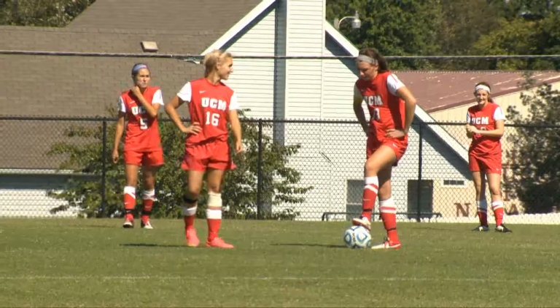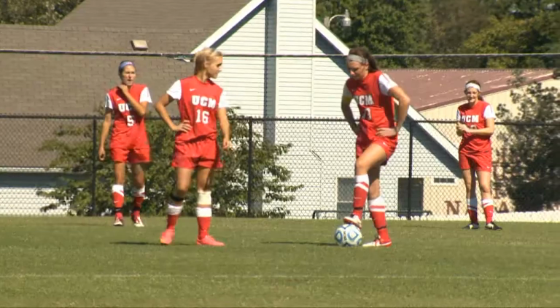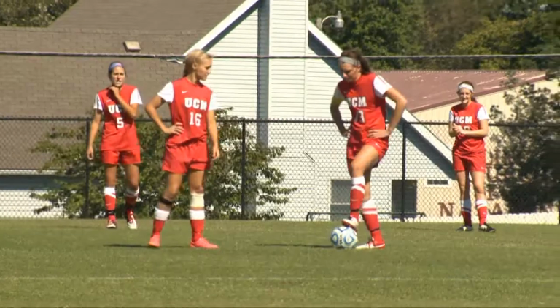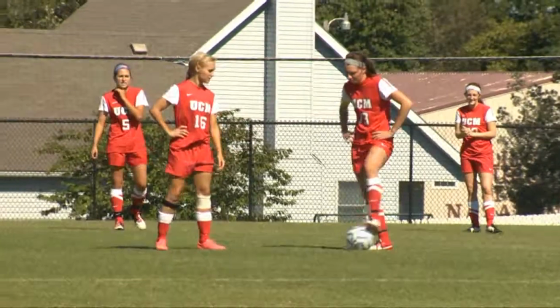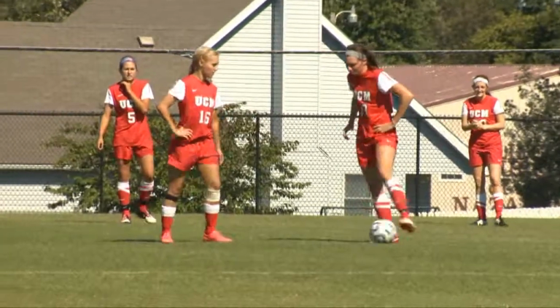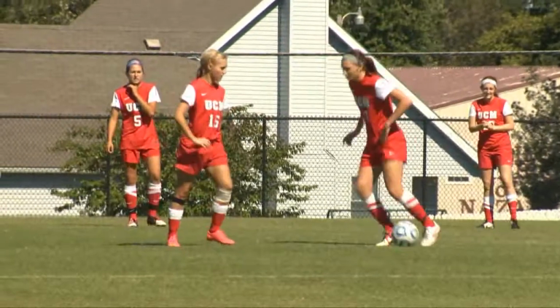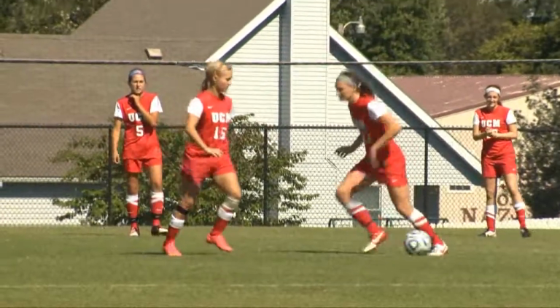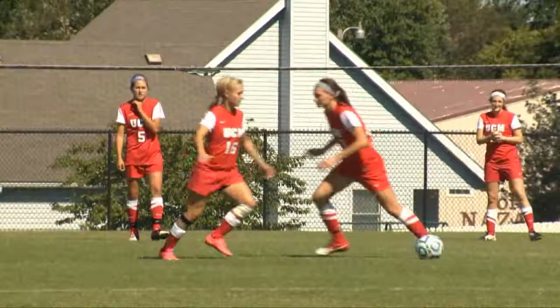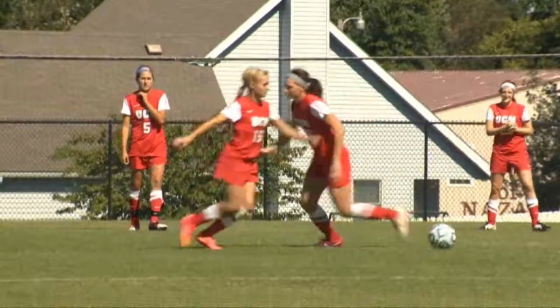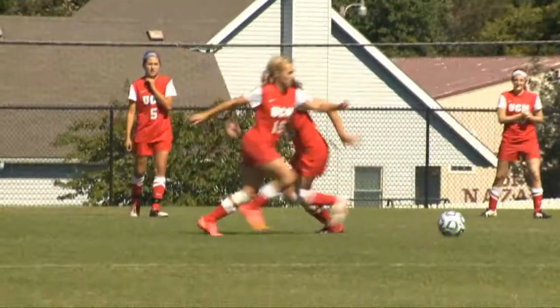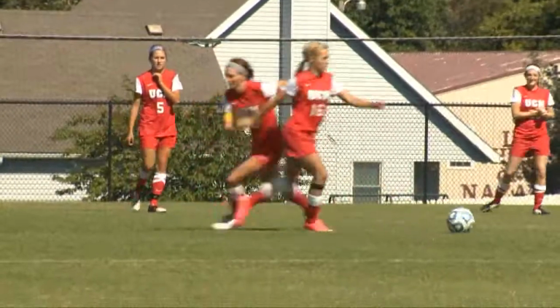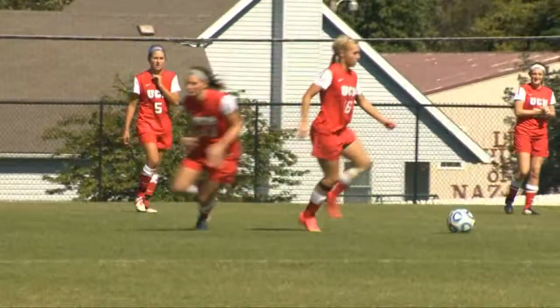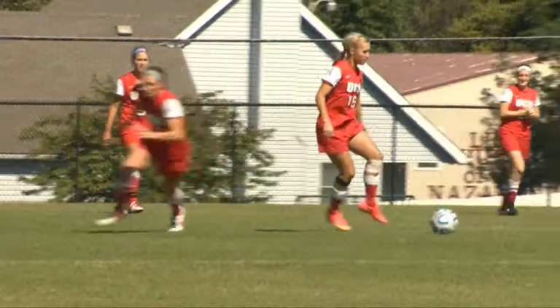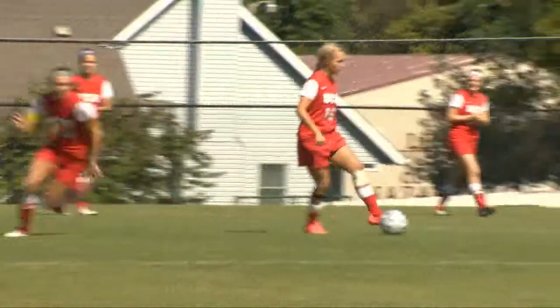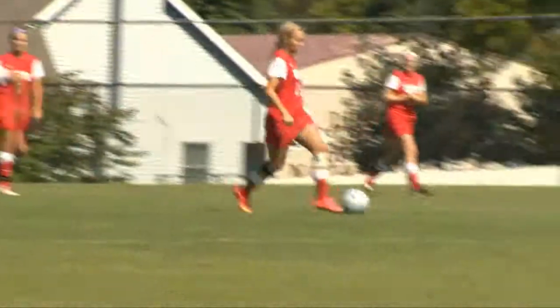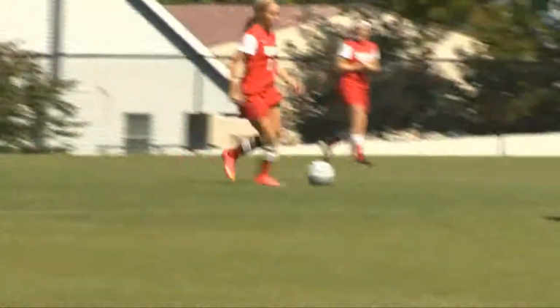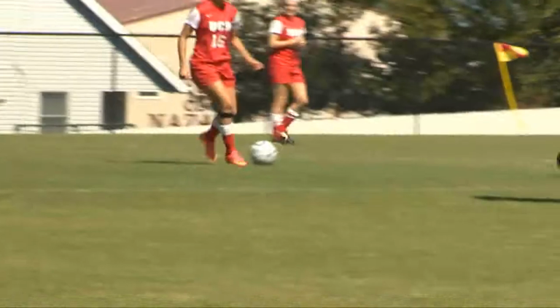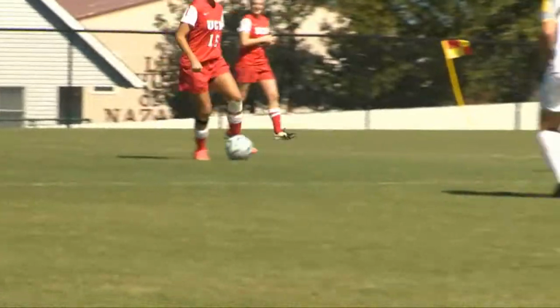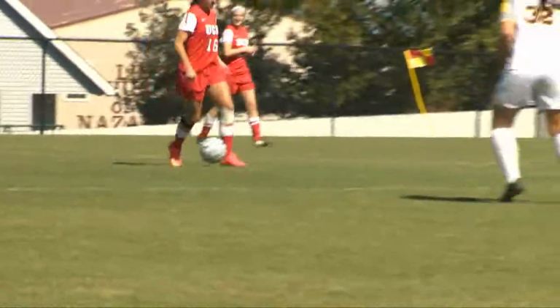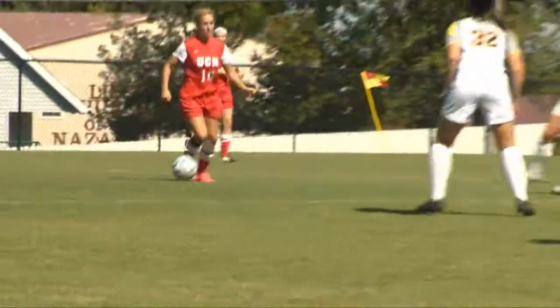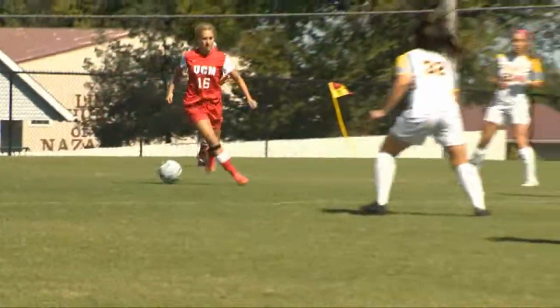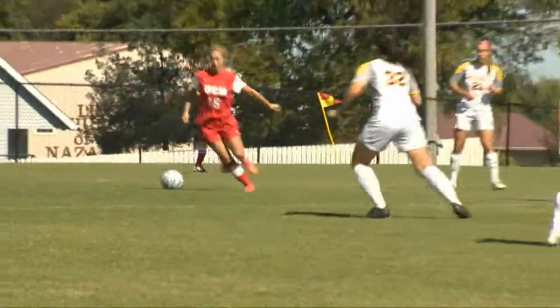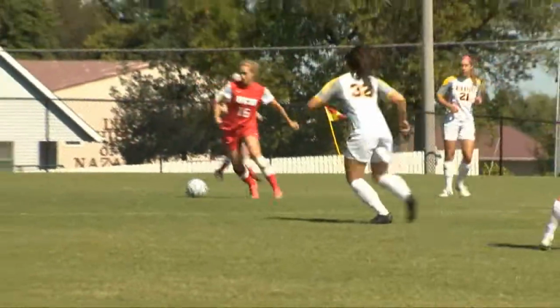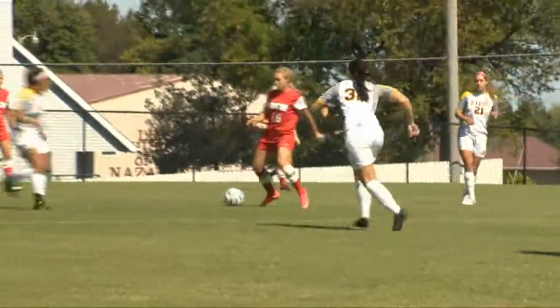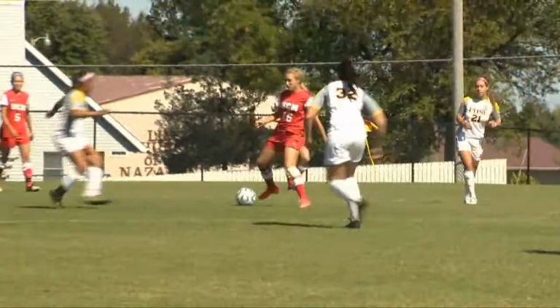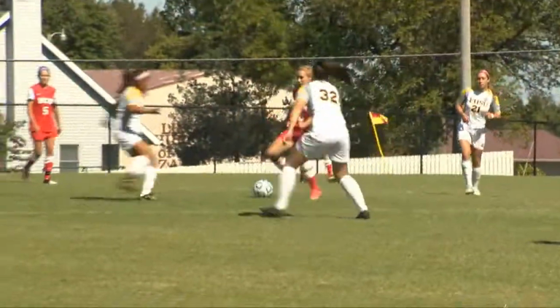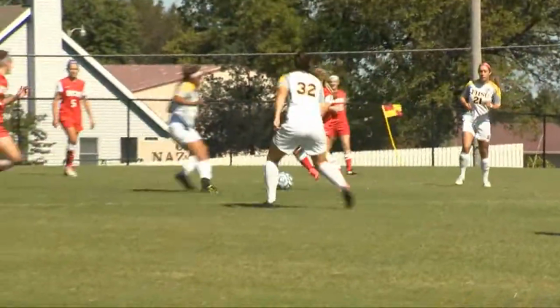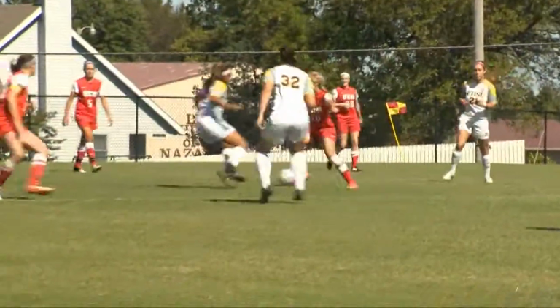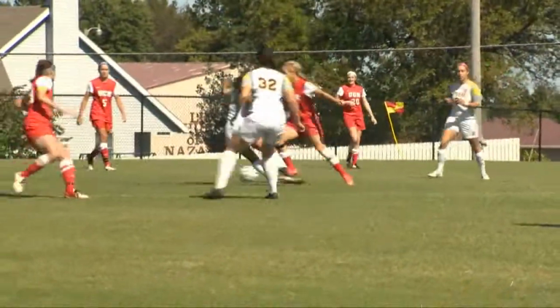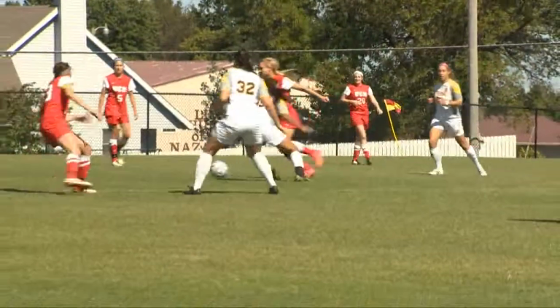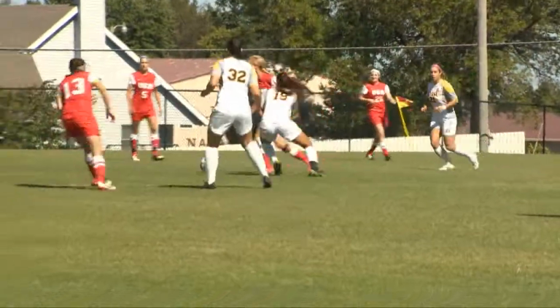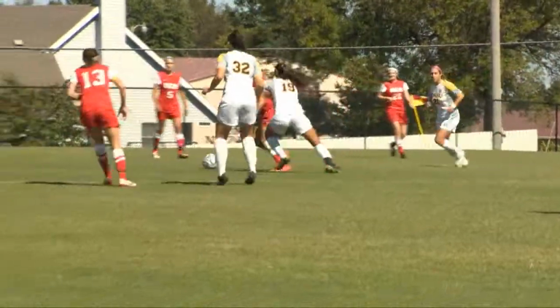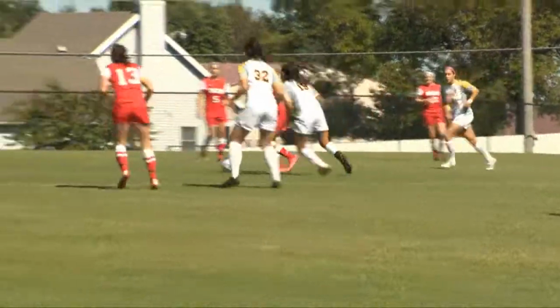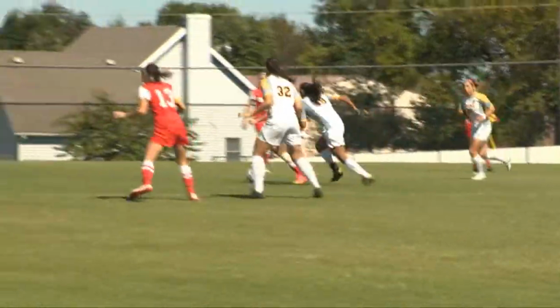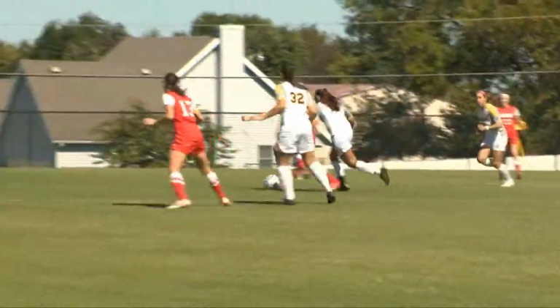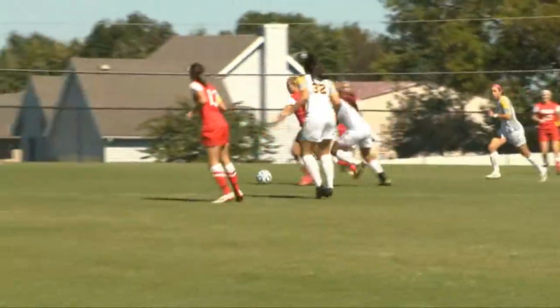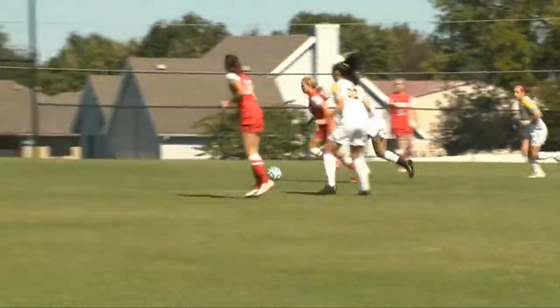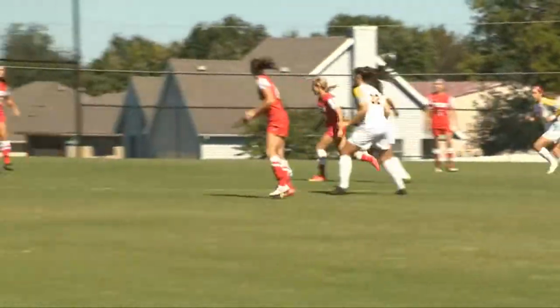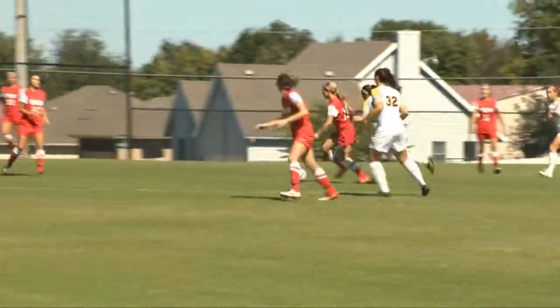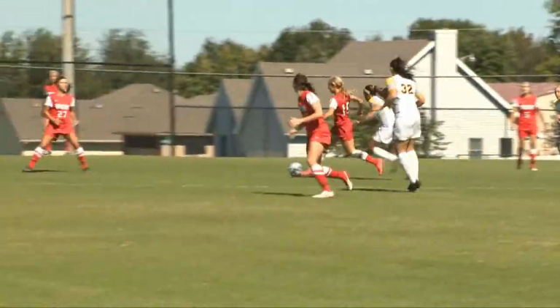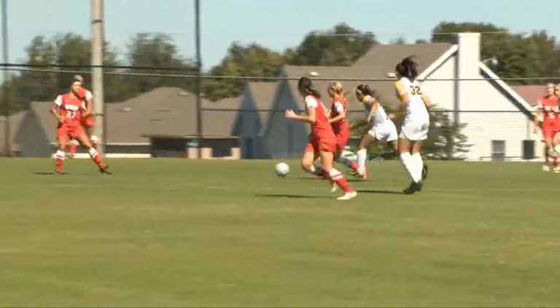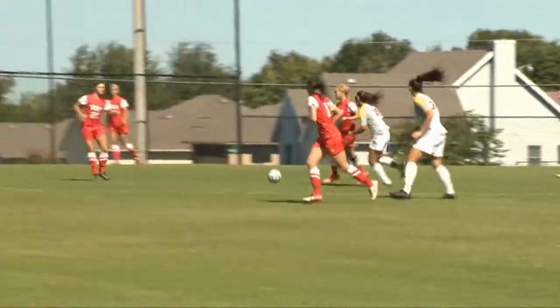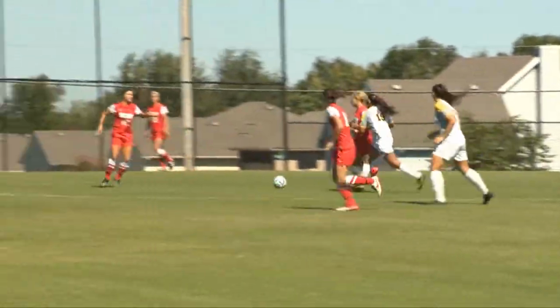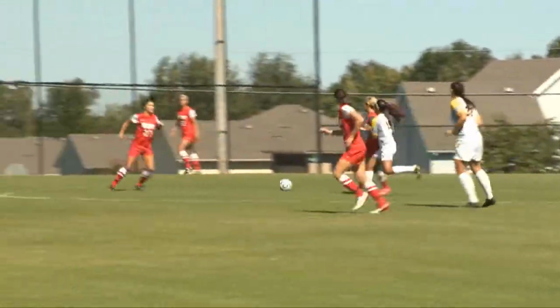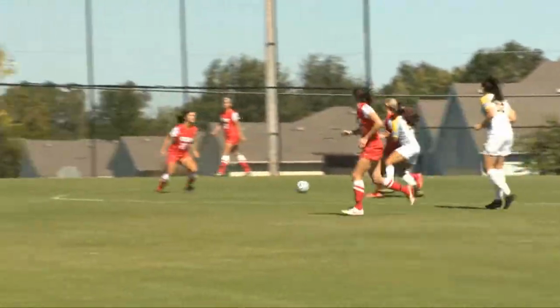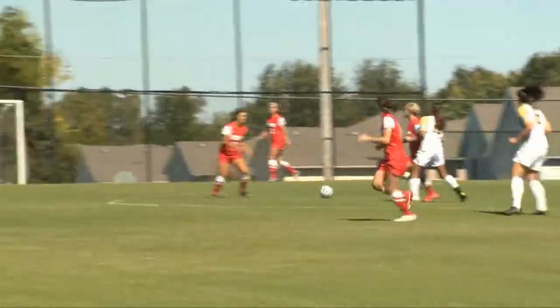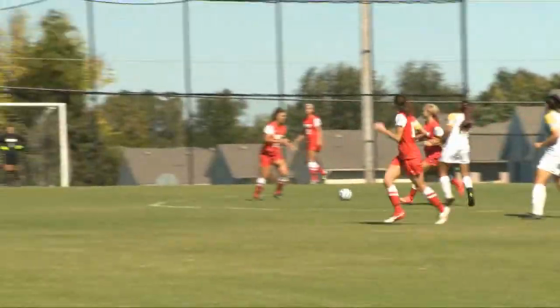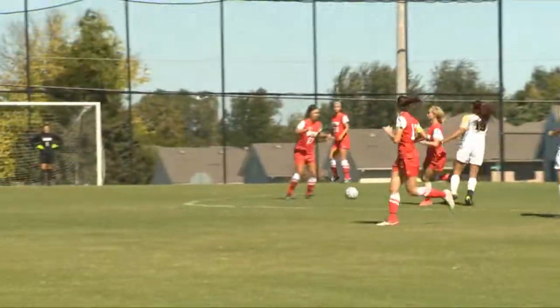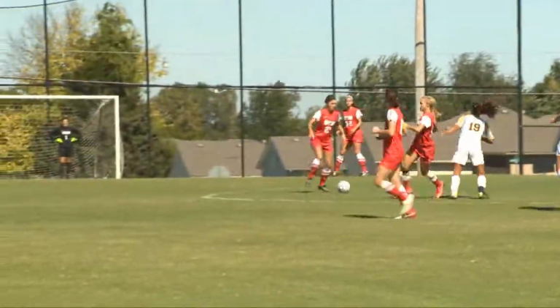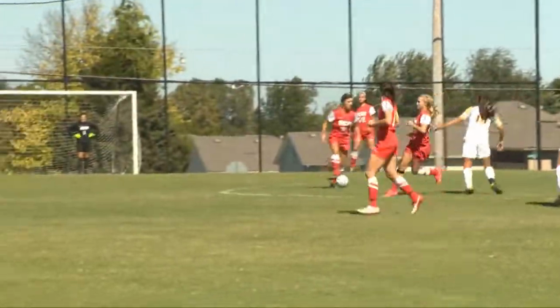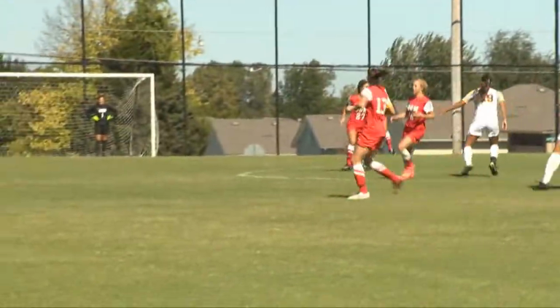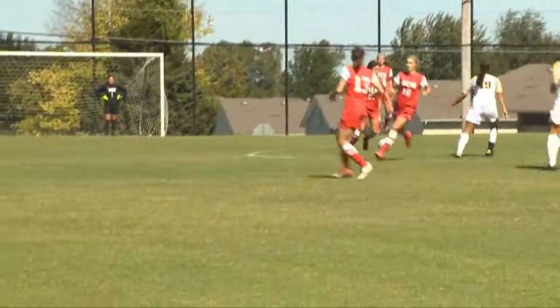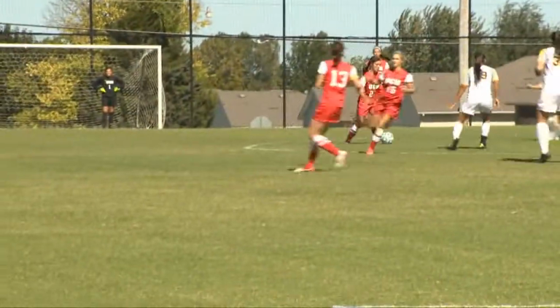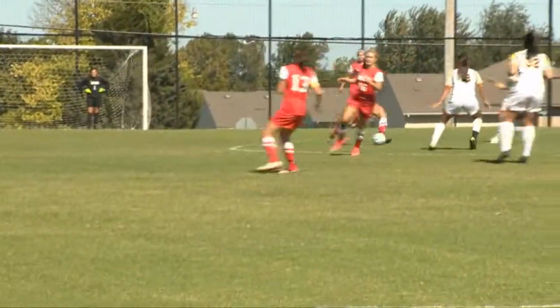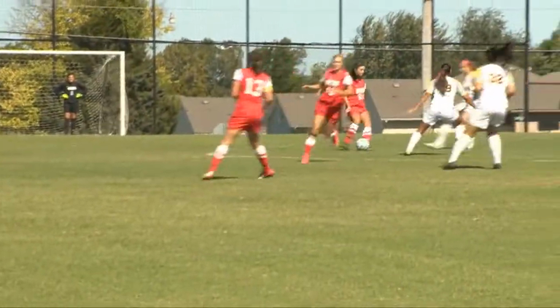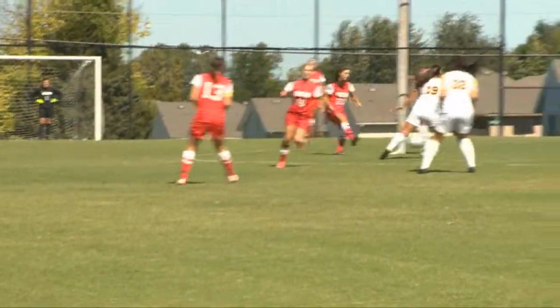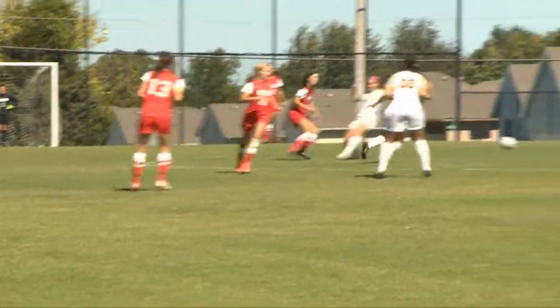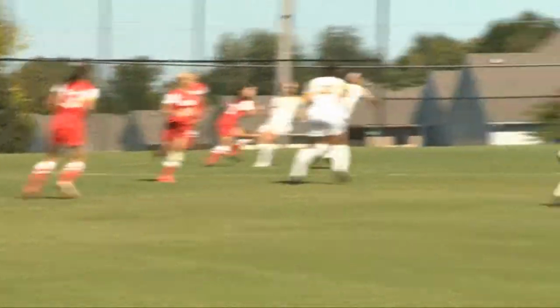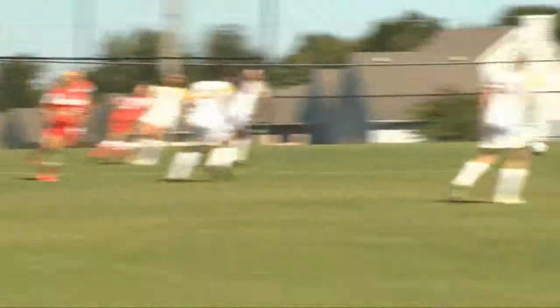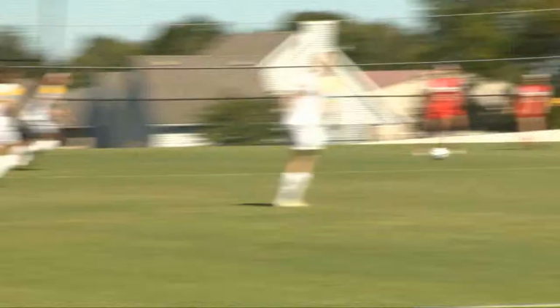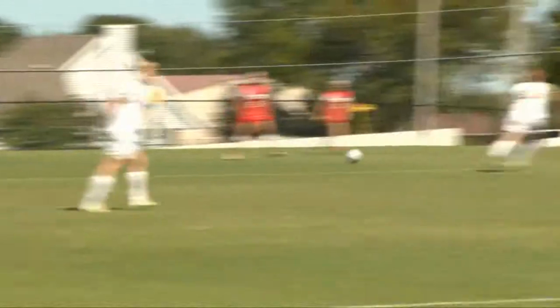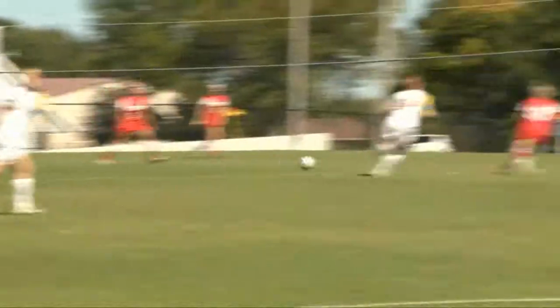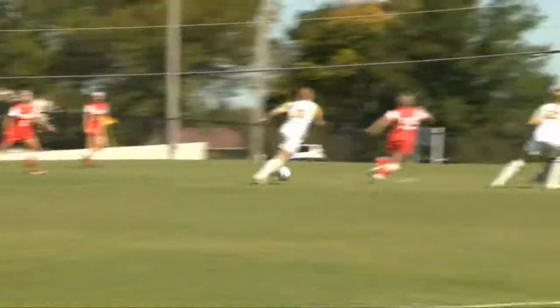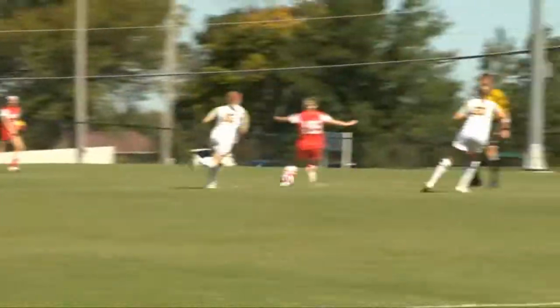The Jennies came out strong Sunday against Fort Hayes. Here we have number 16, Hannah Pyle, displaying her footwork, dribbling past her opponents.